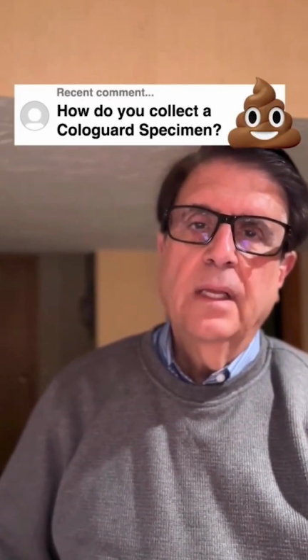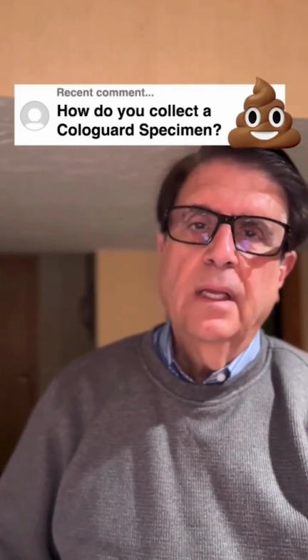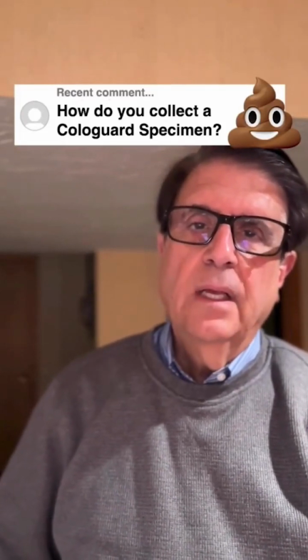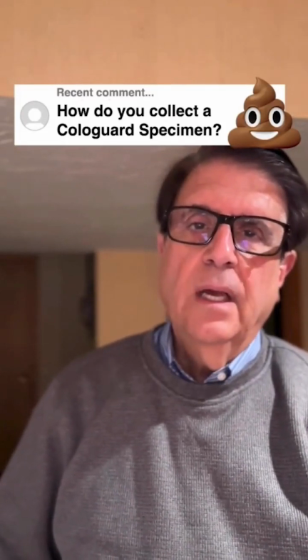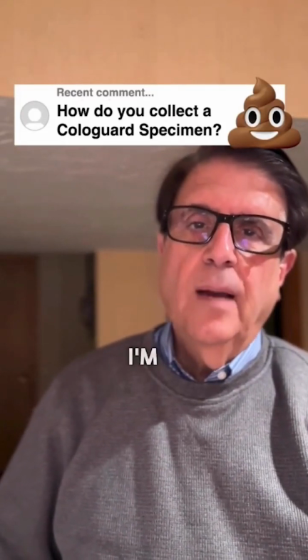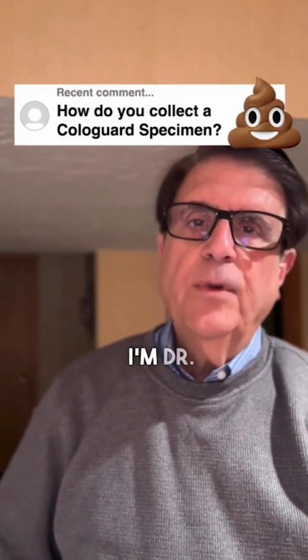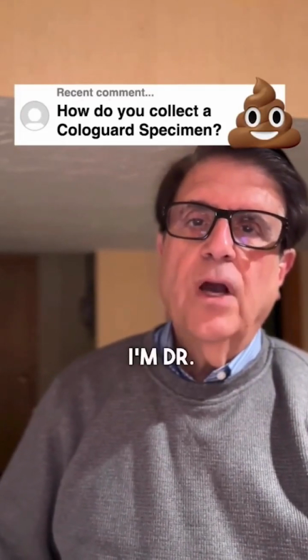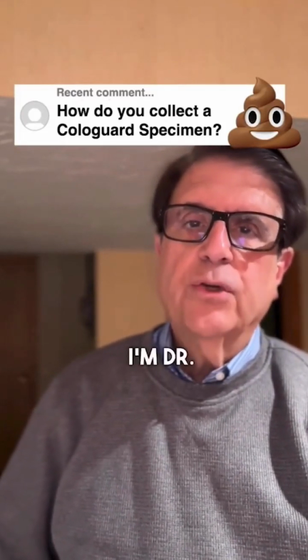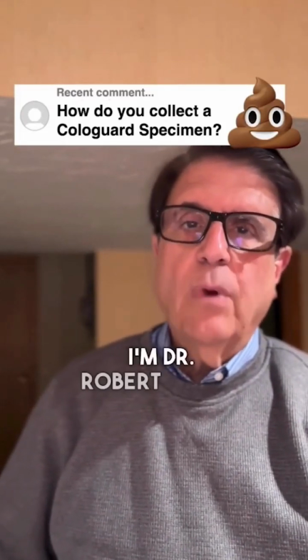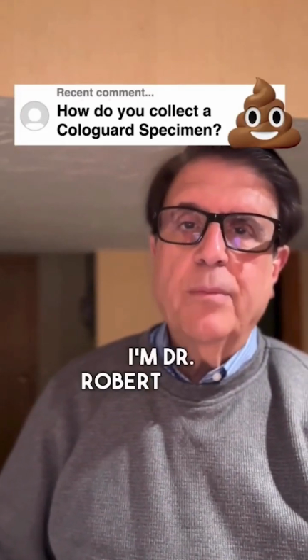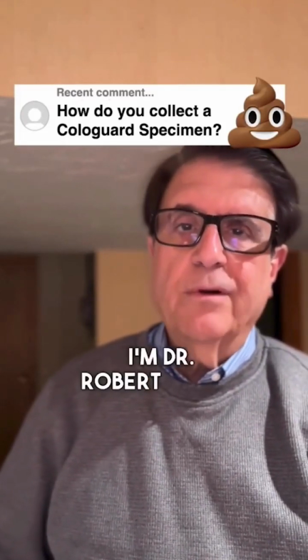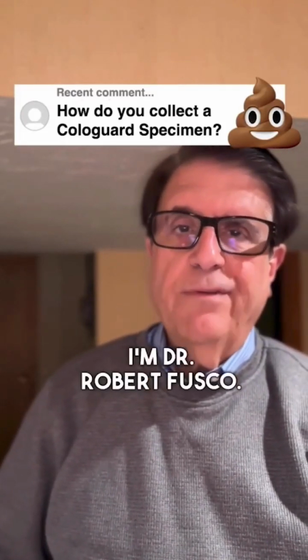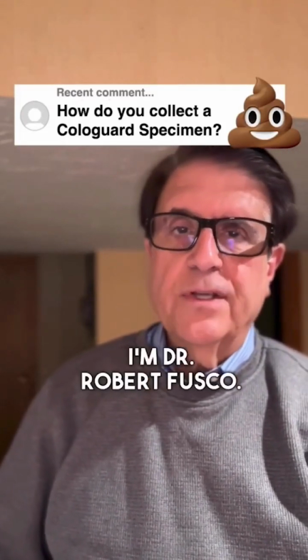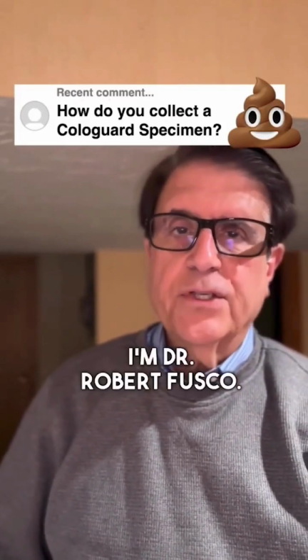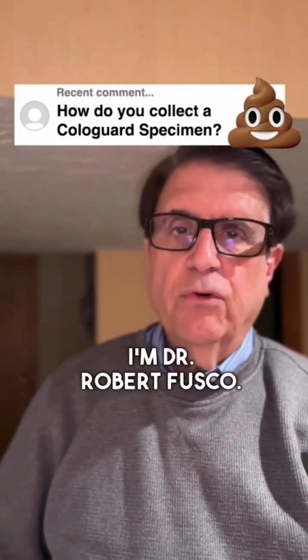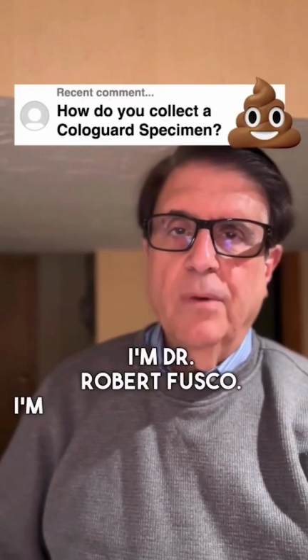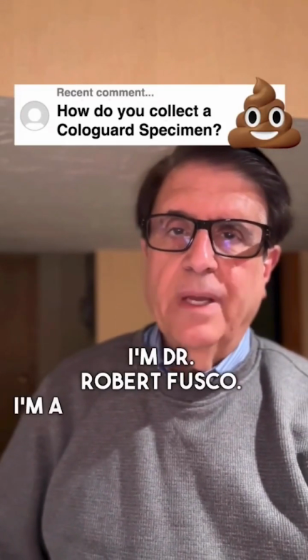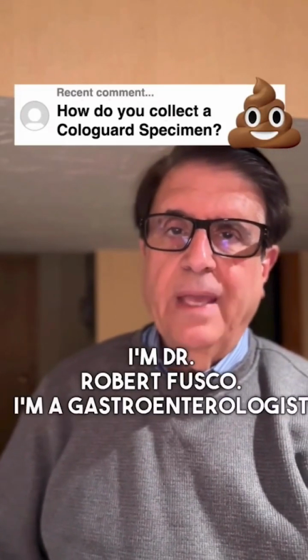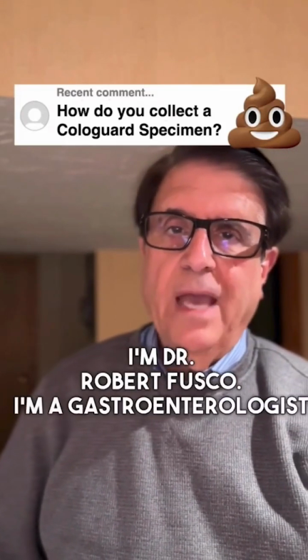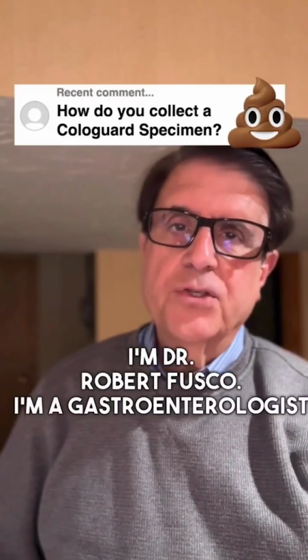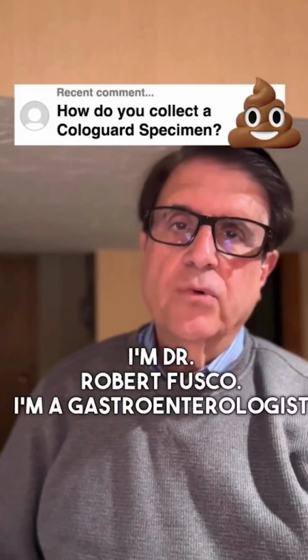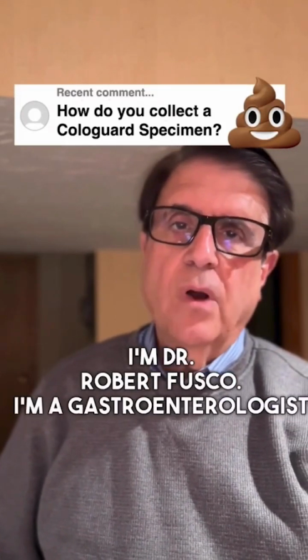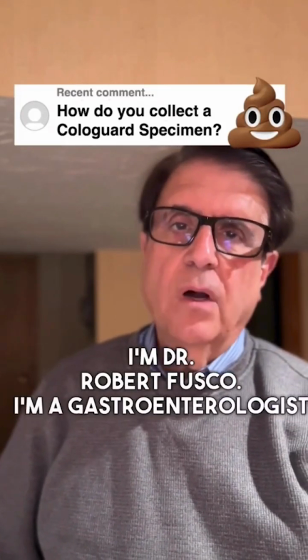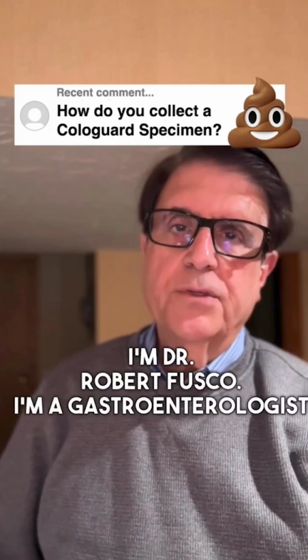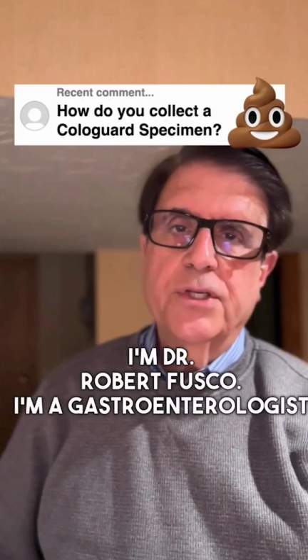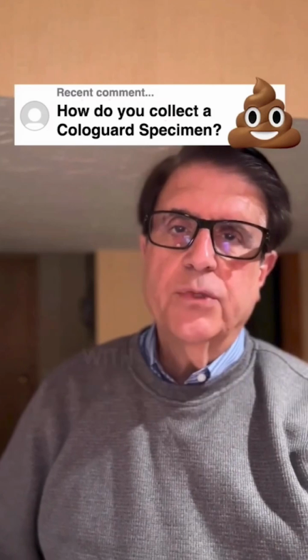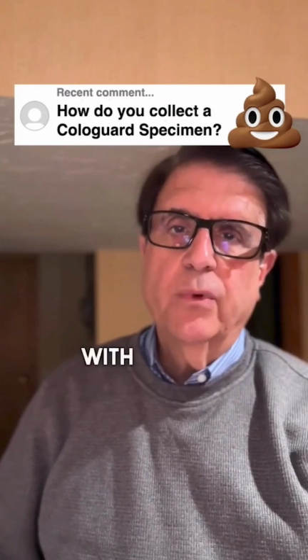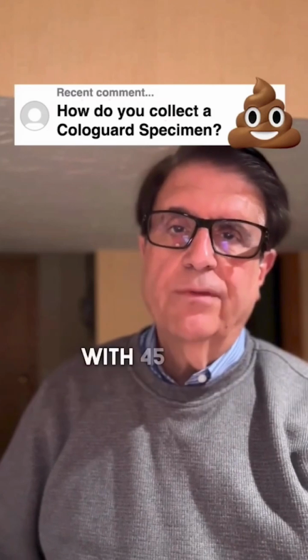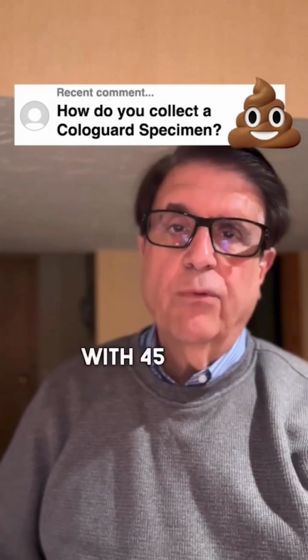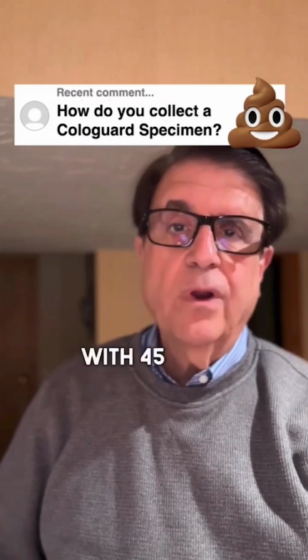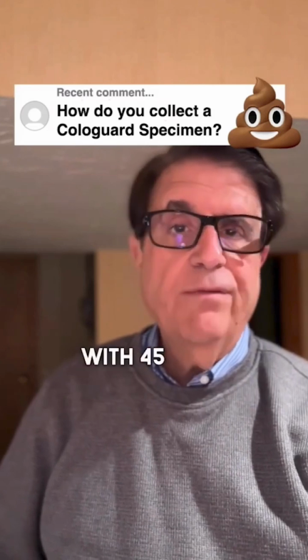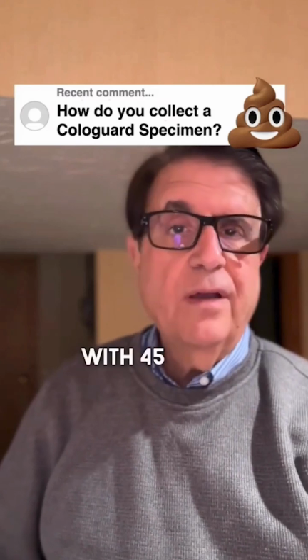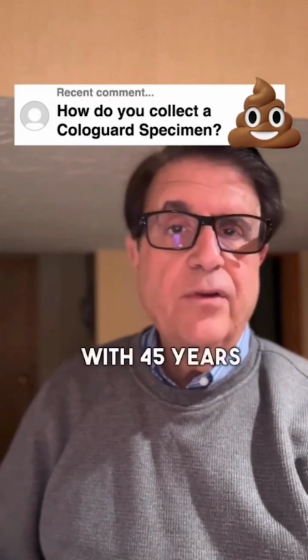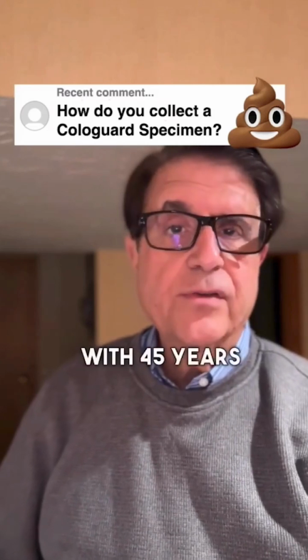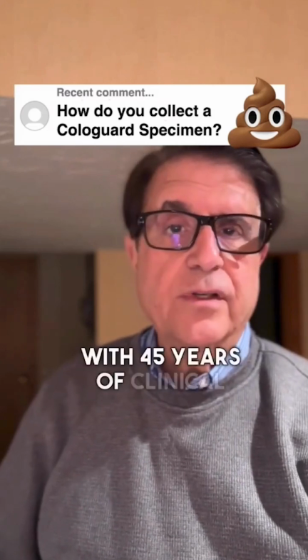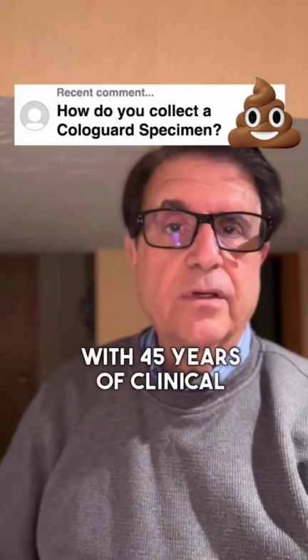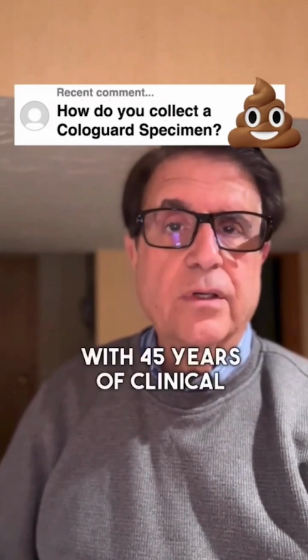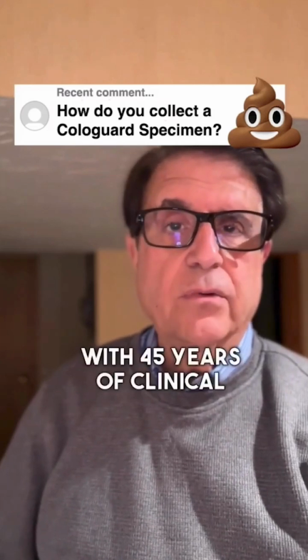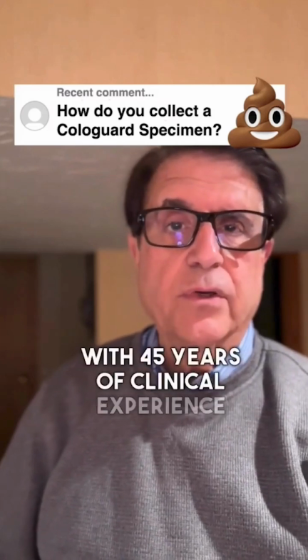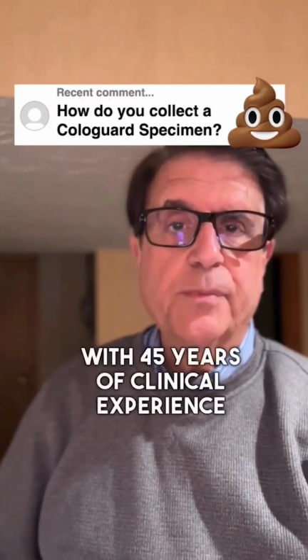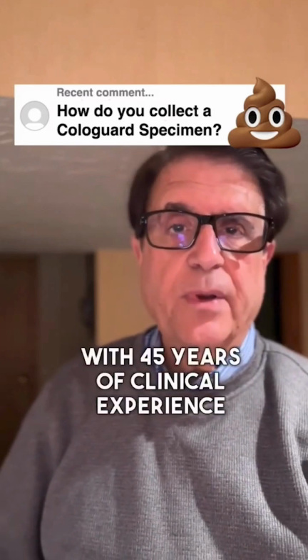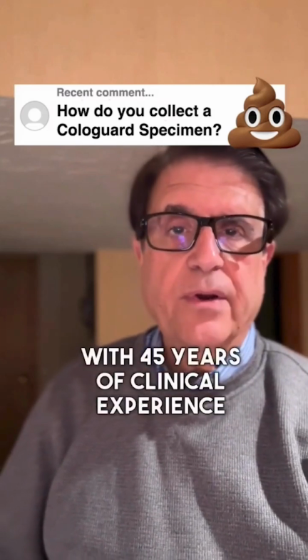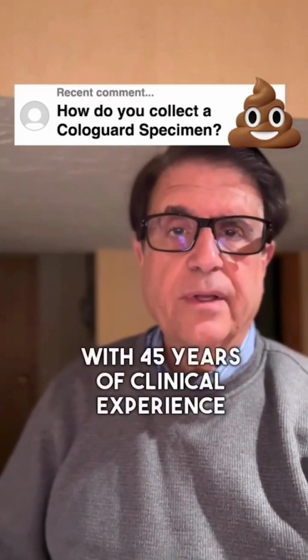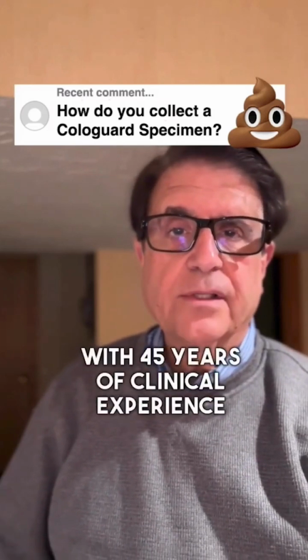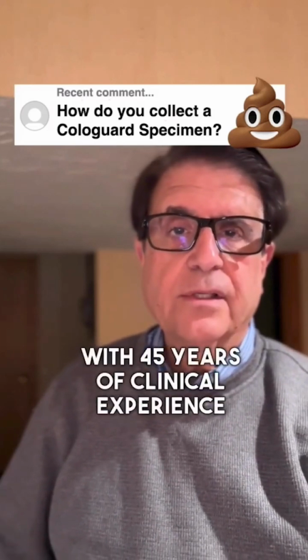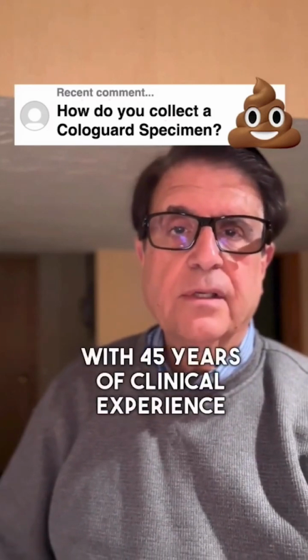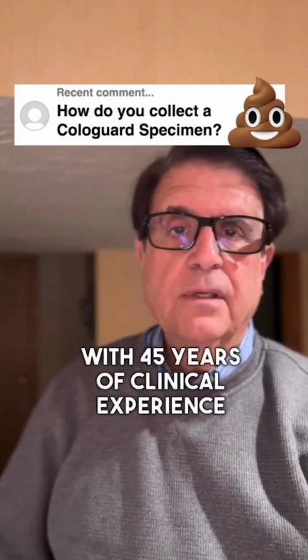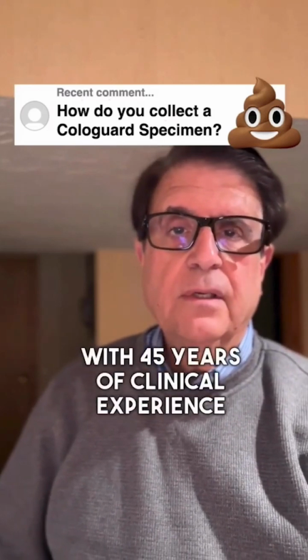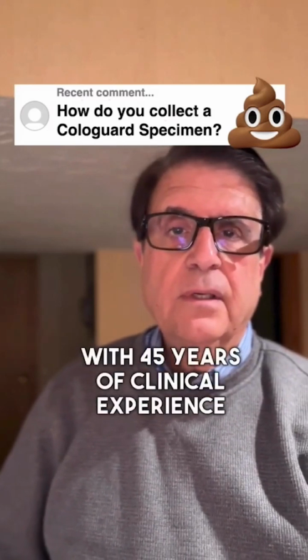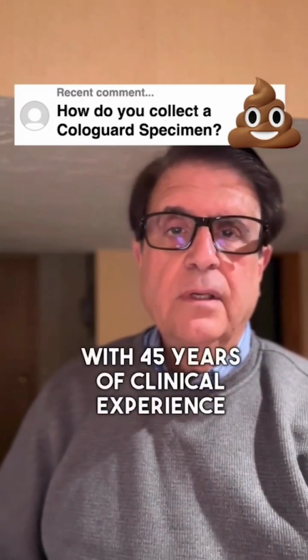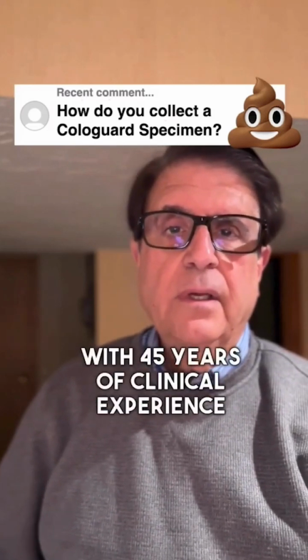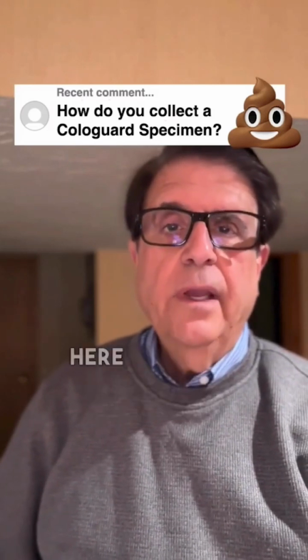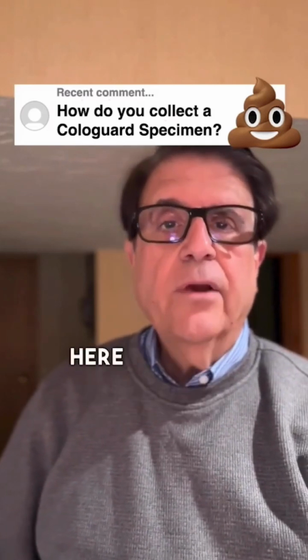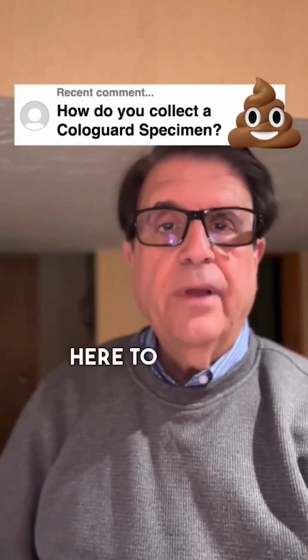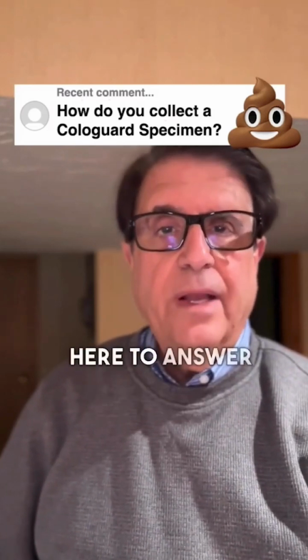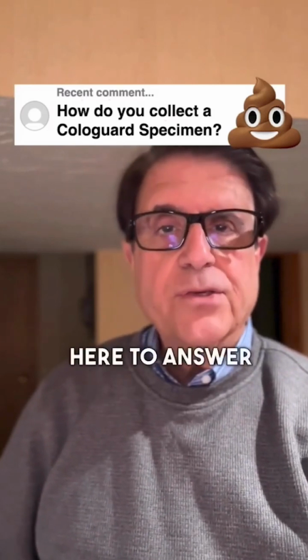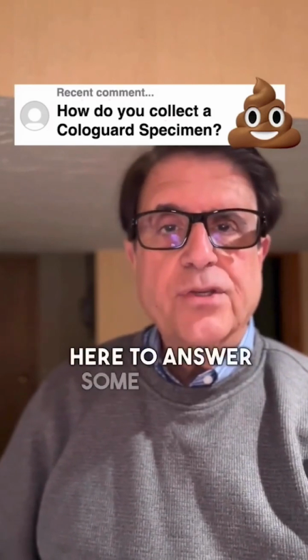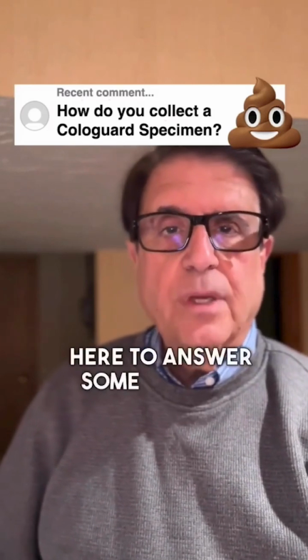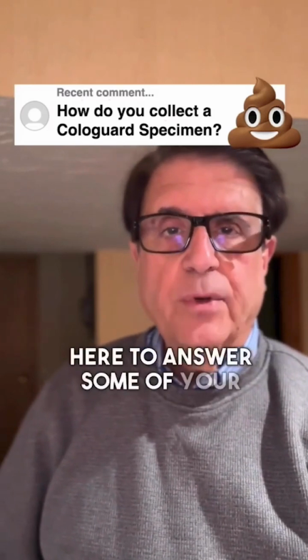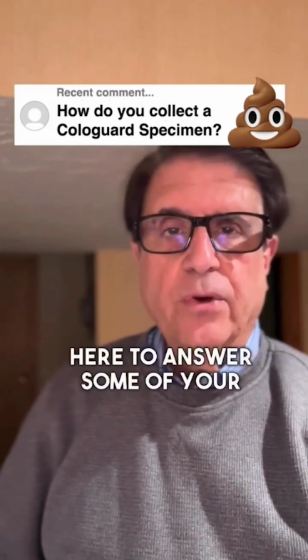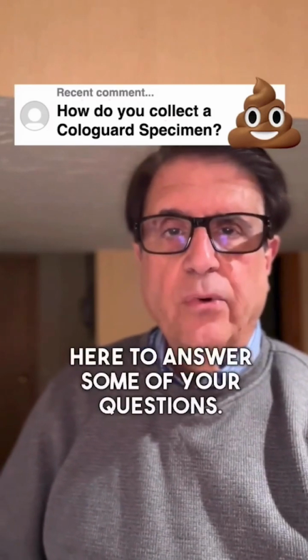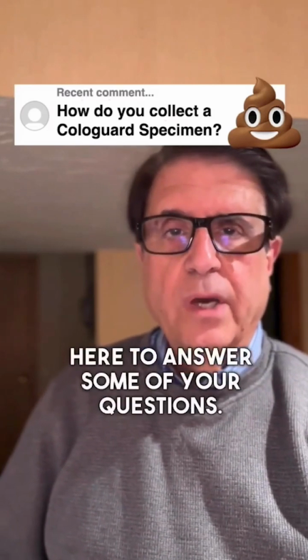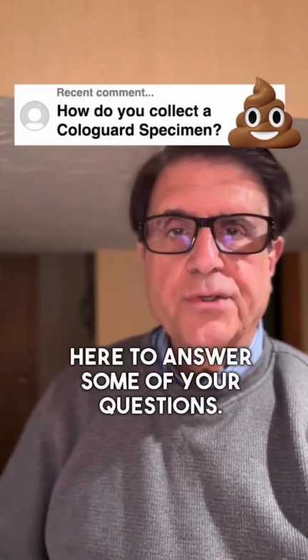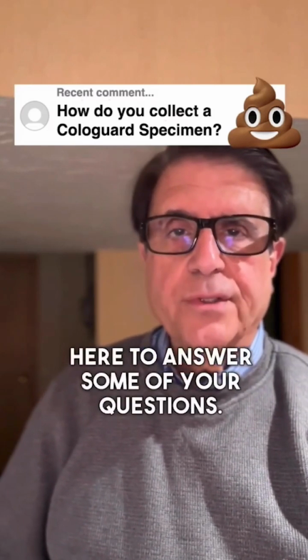I'm Dr. Robert Fusco. I'm a gastroenterologist with 45 years of clinical experience, here to answer some of your questions.